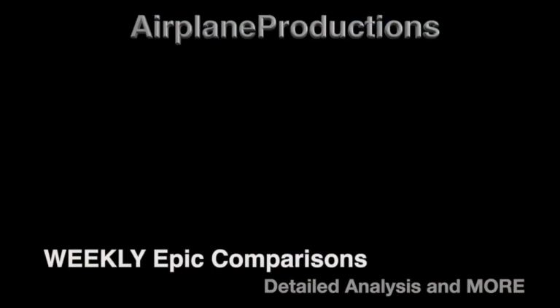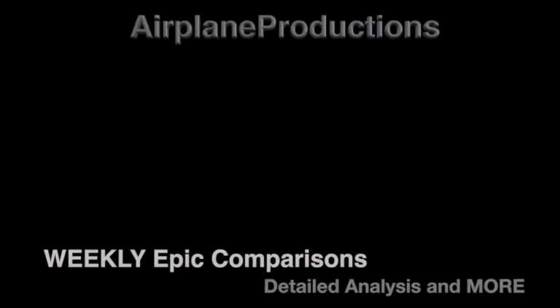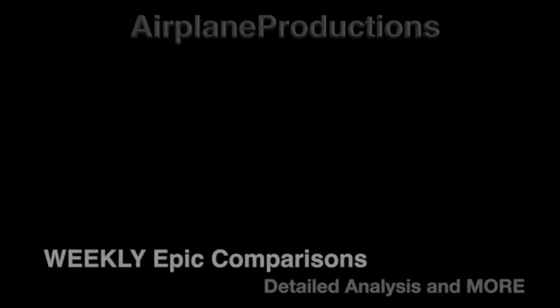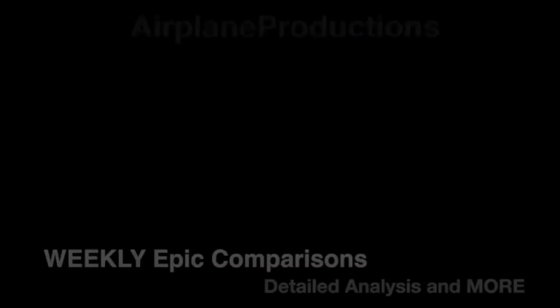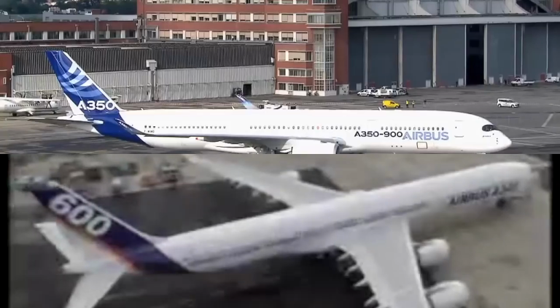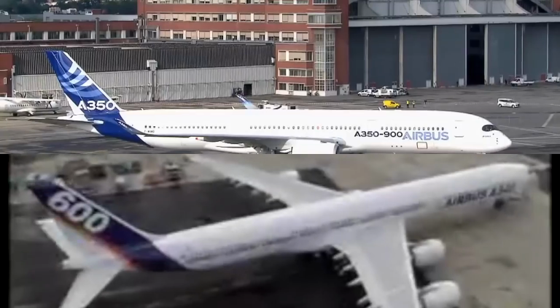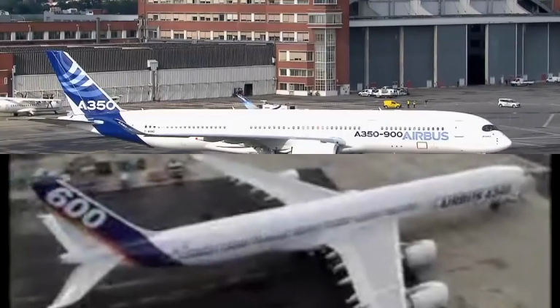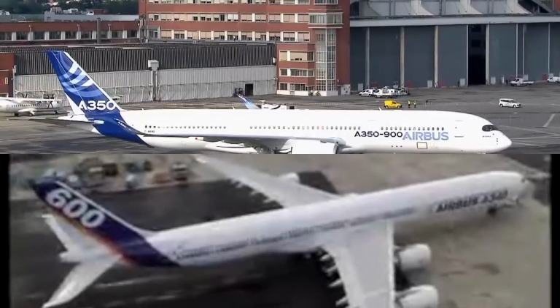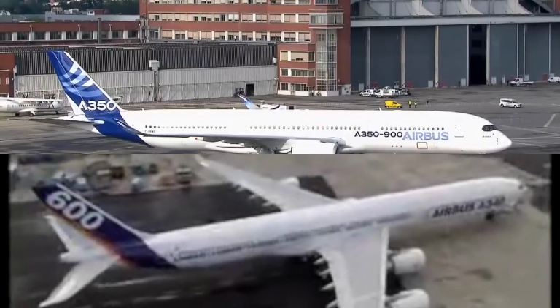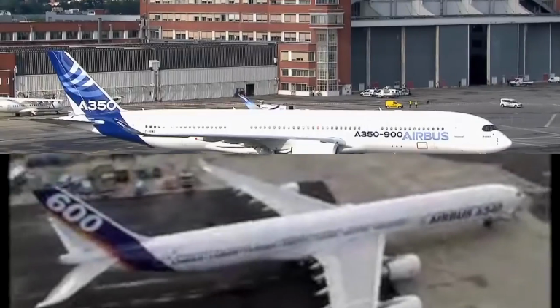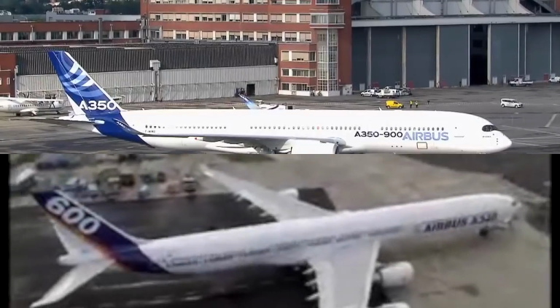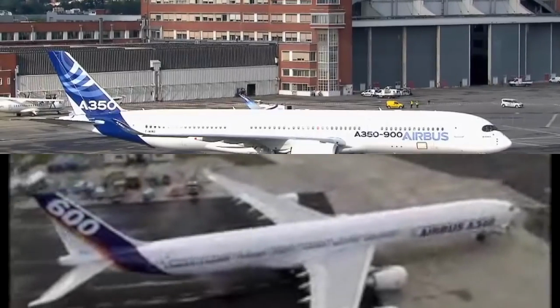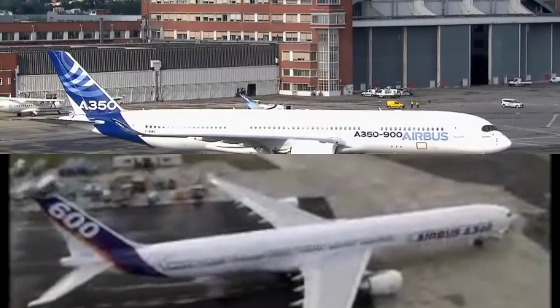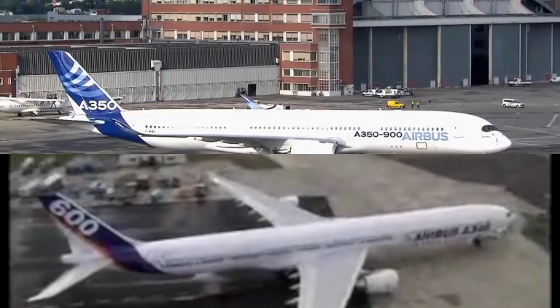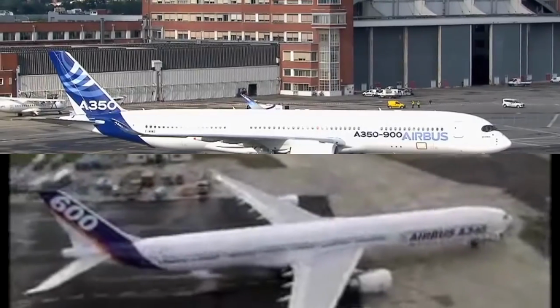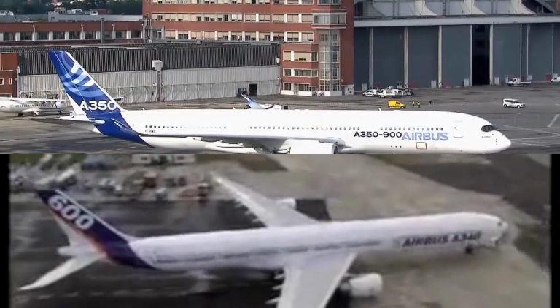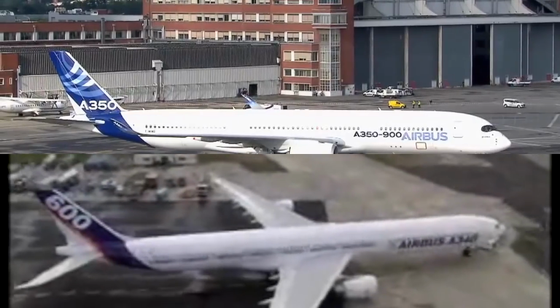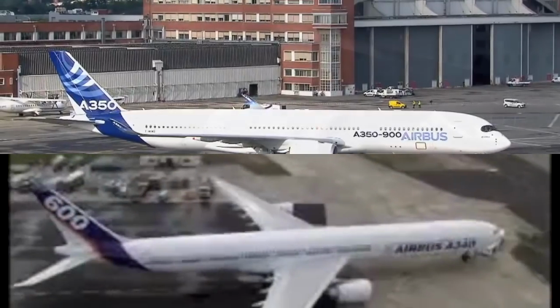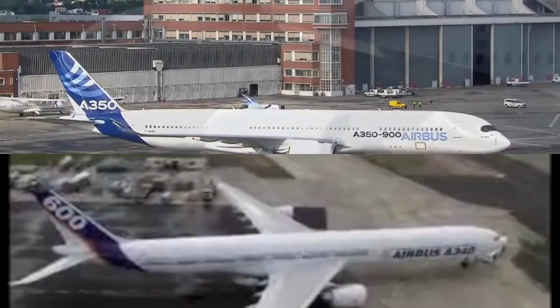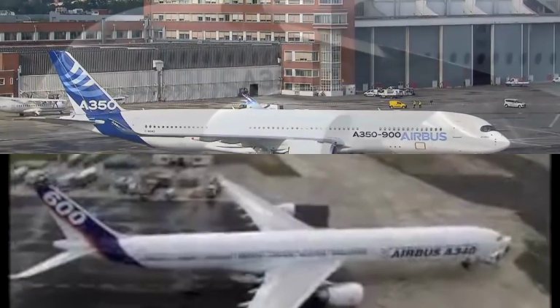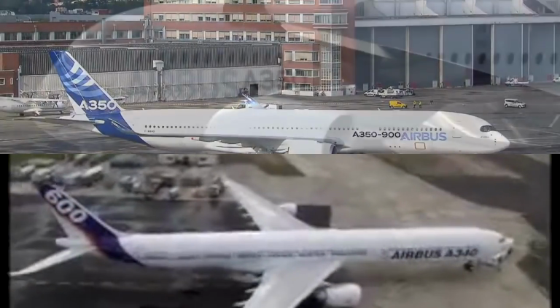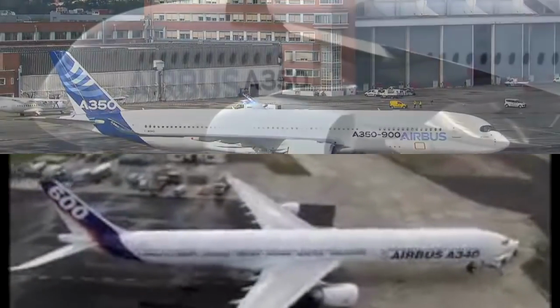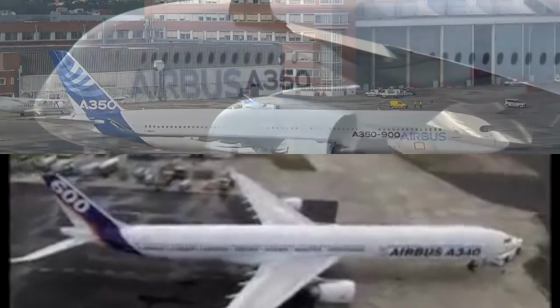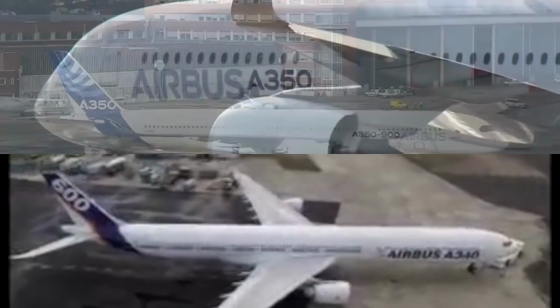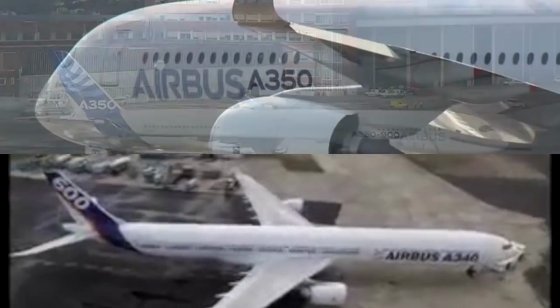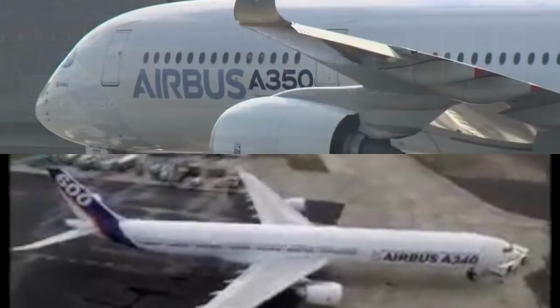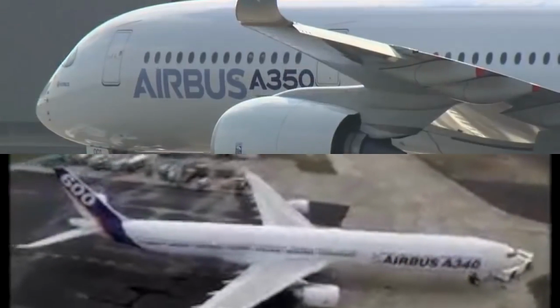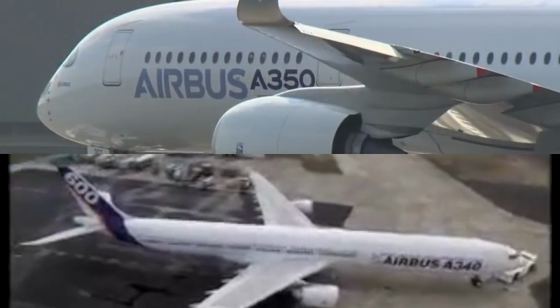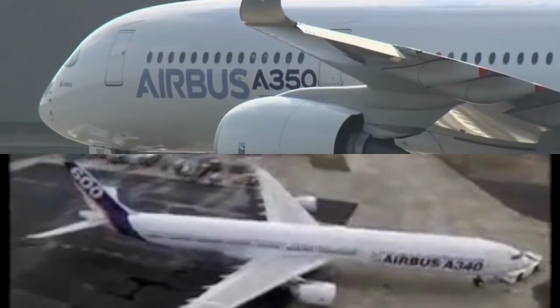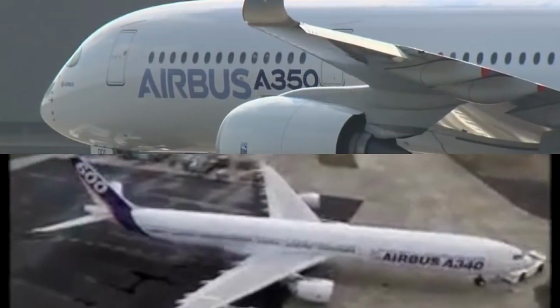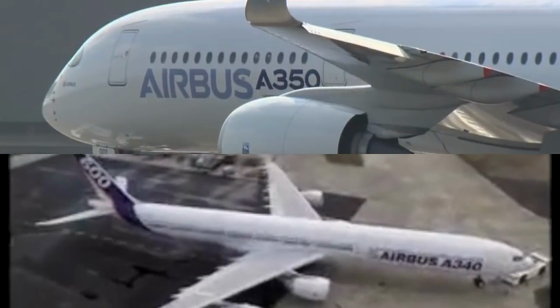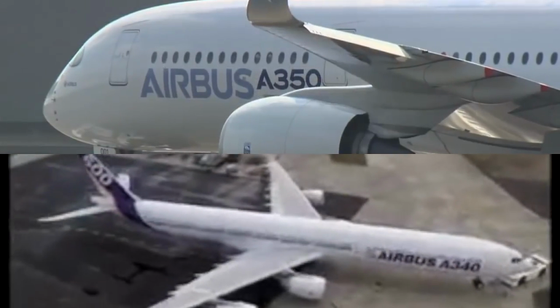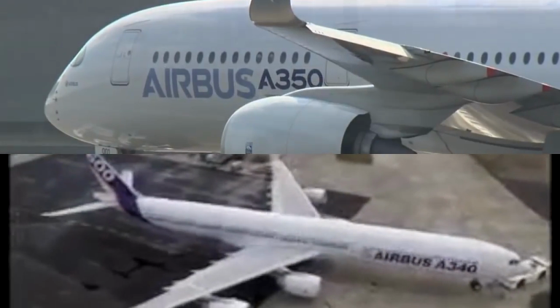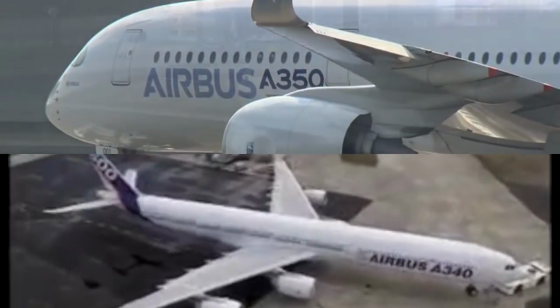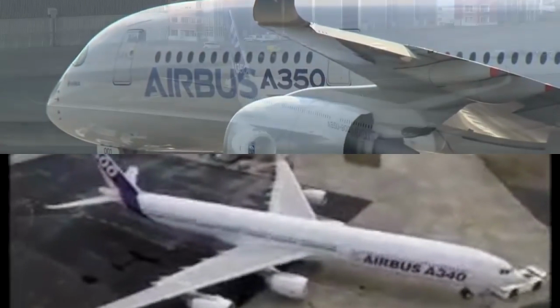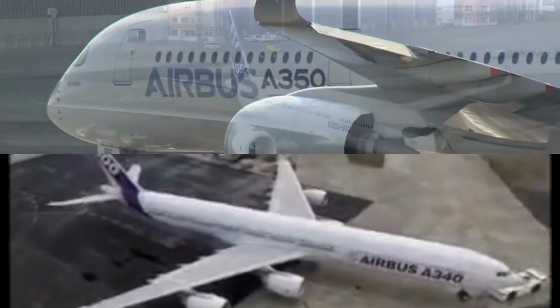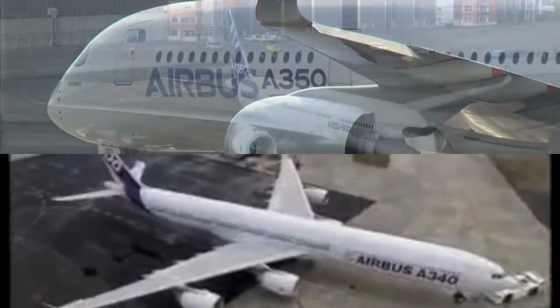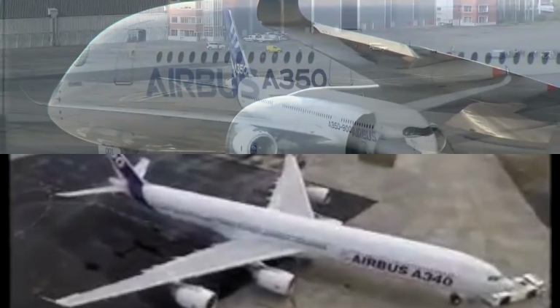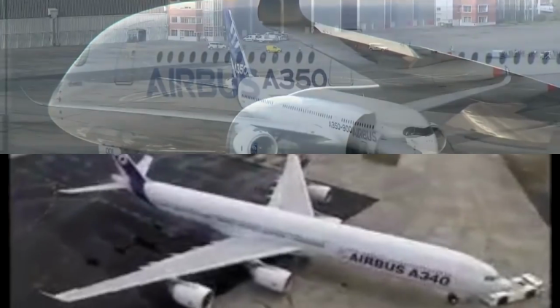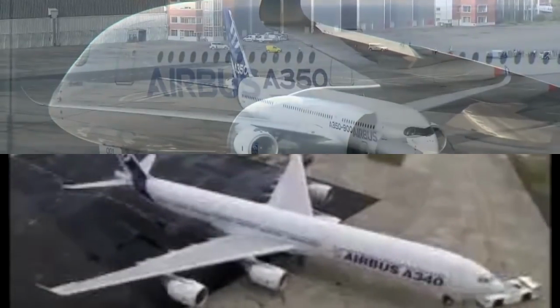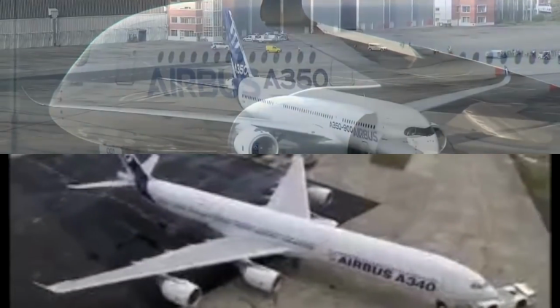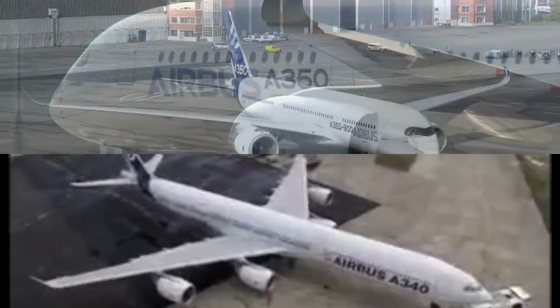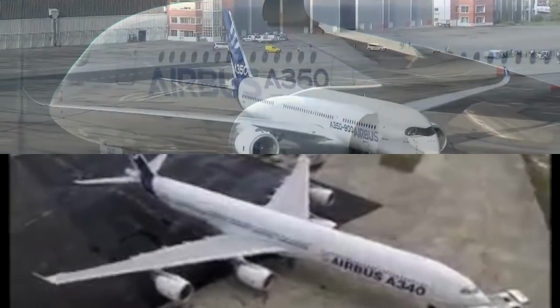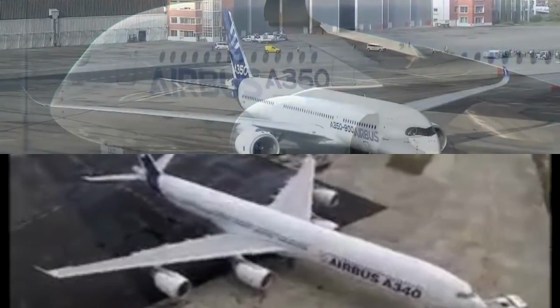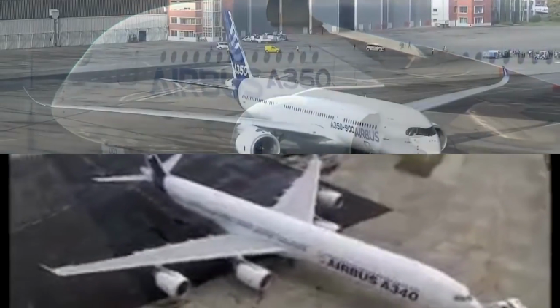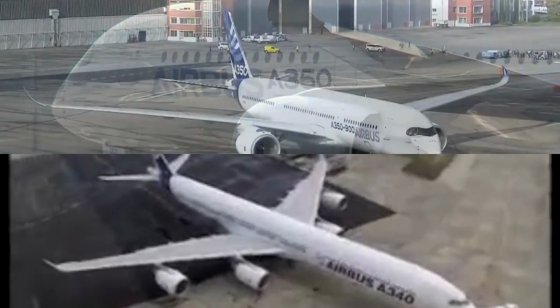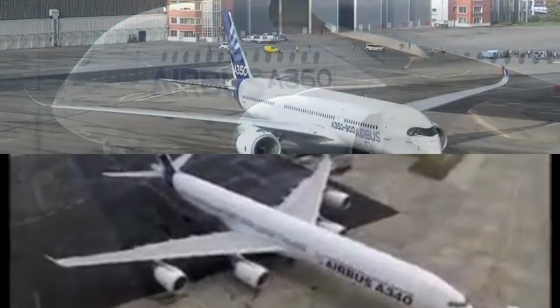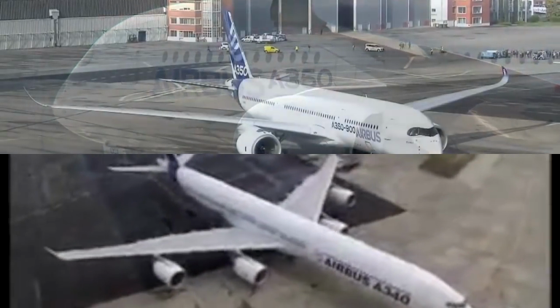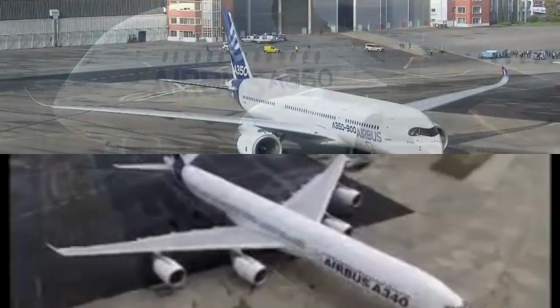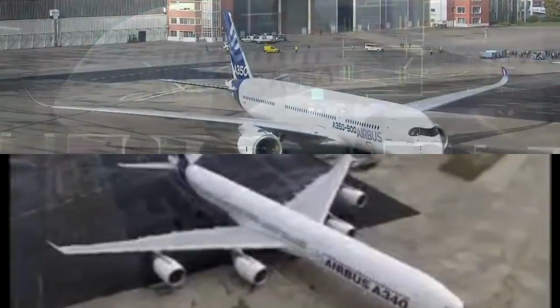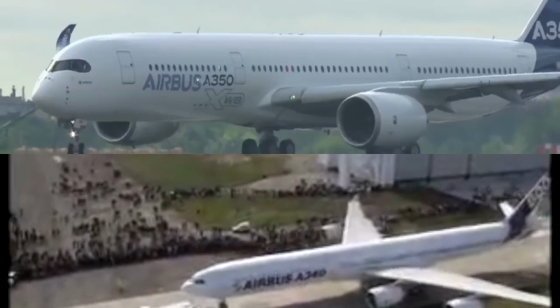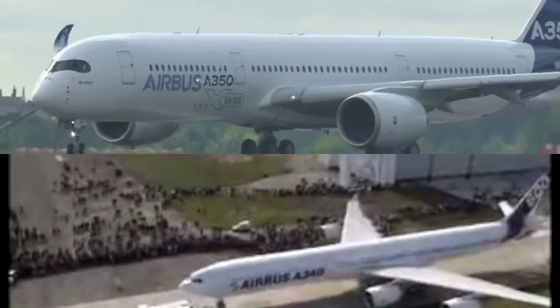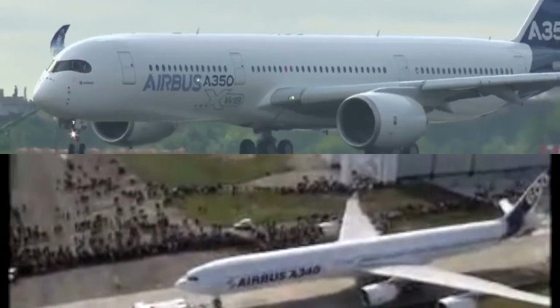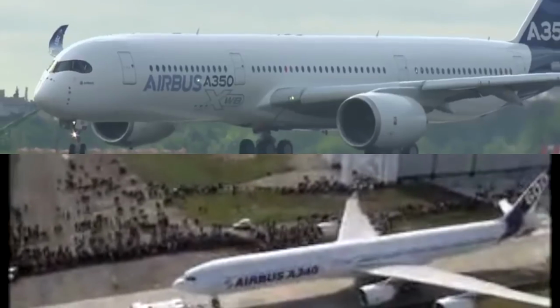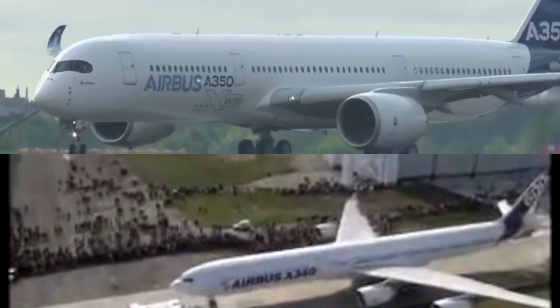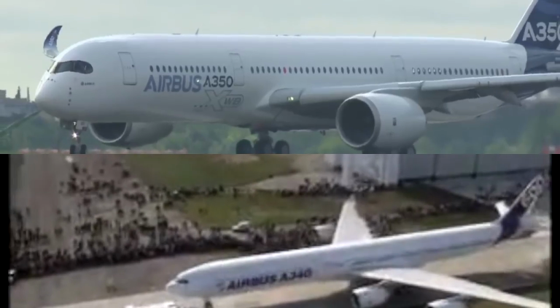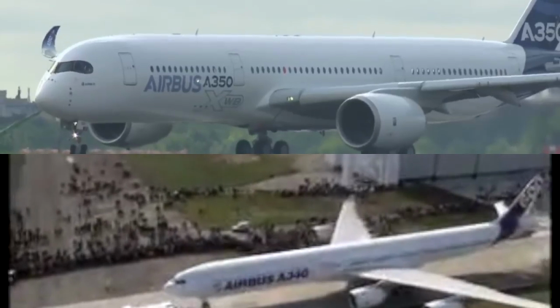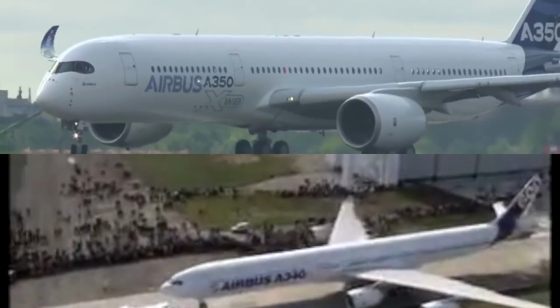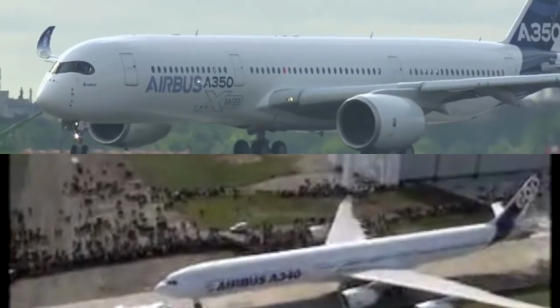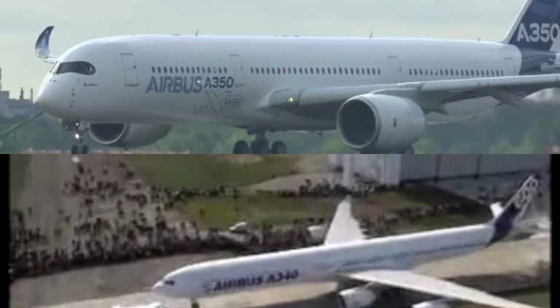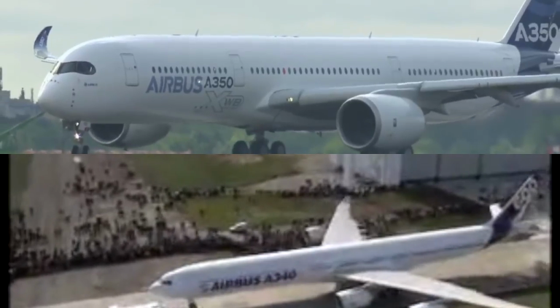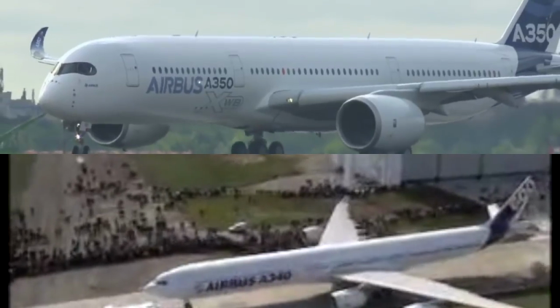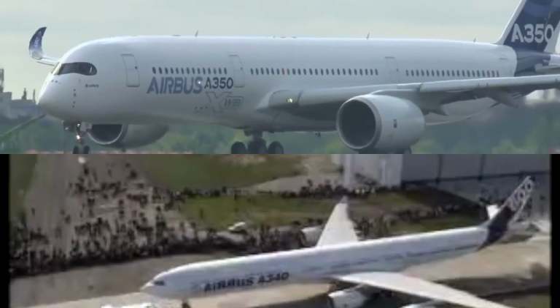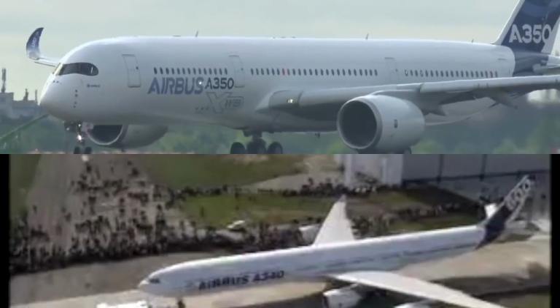The Airbus A340 vs. A350 — it's like sister rivalry gone mad.